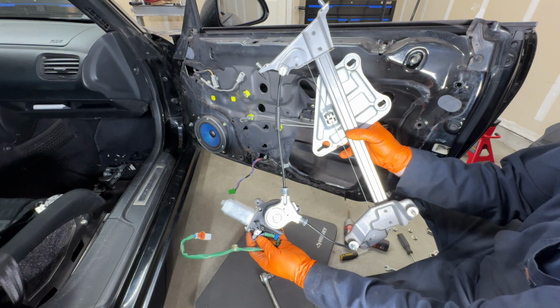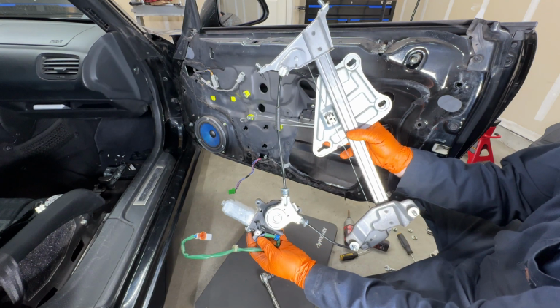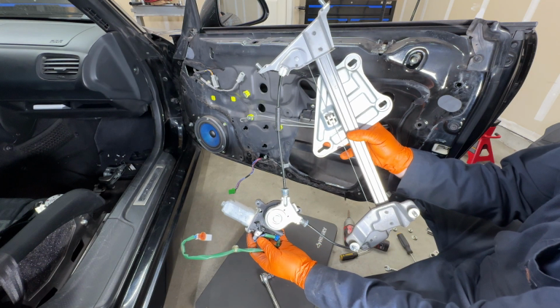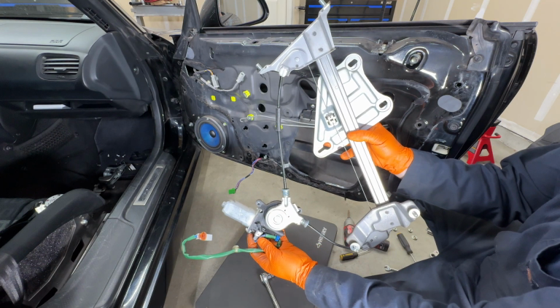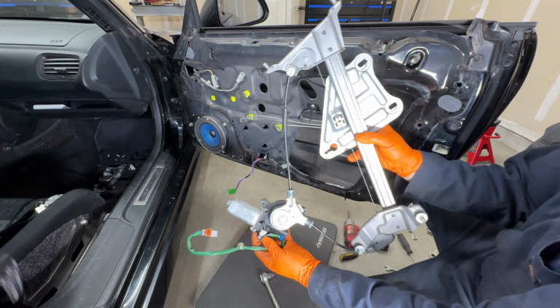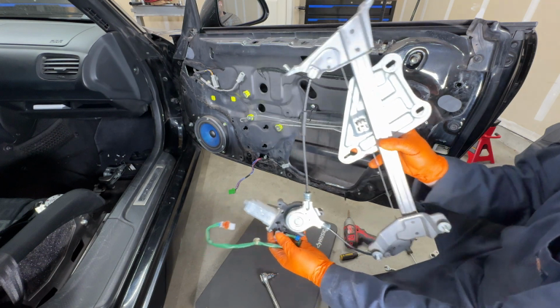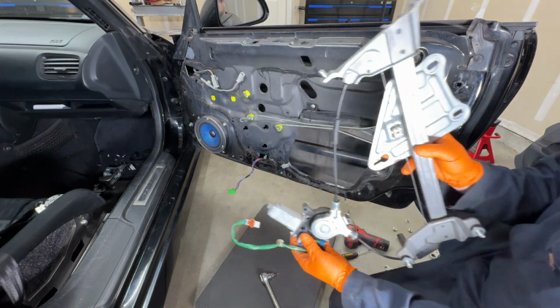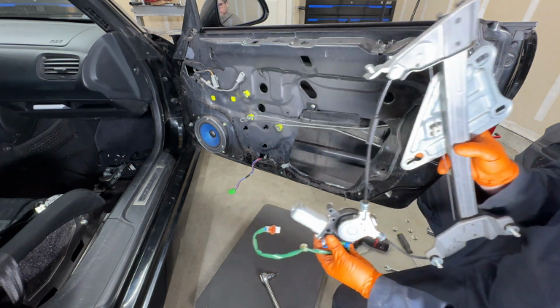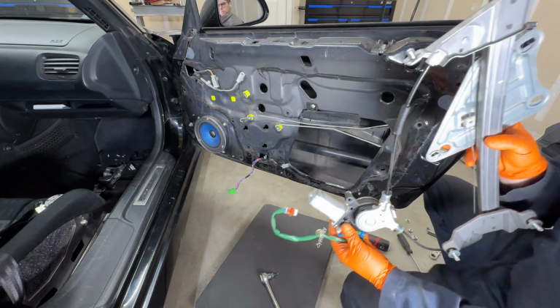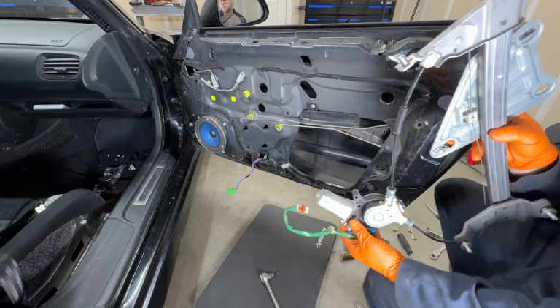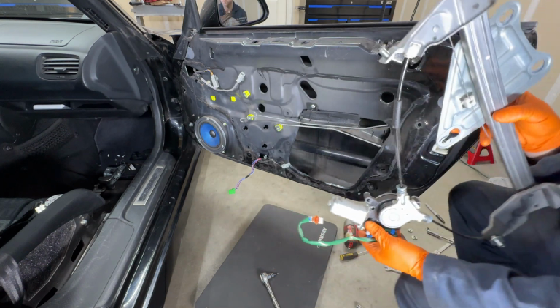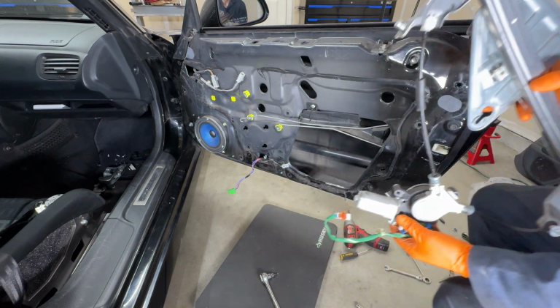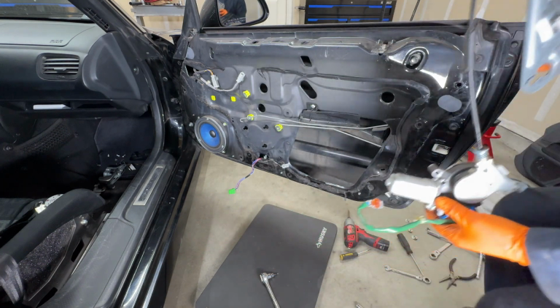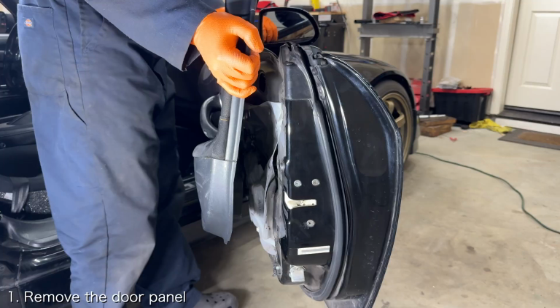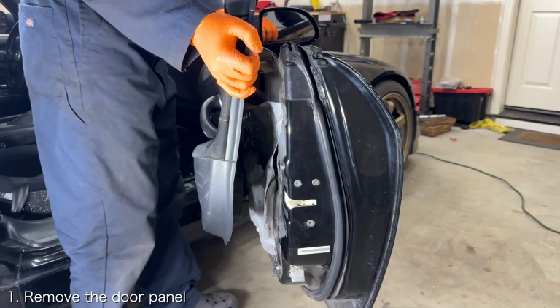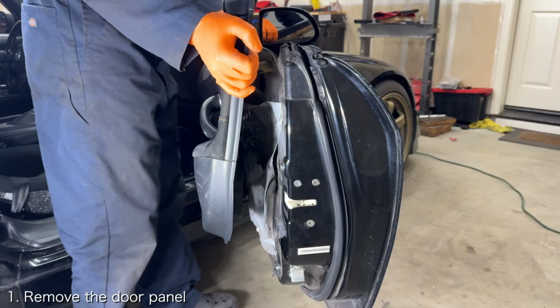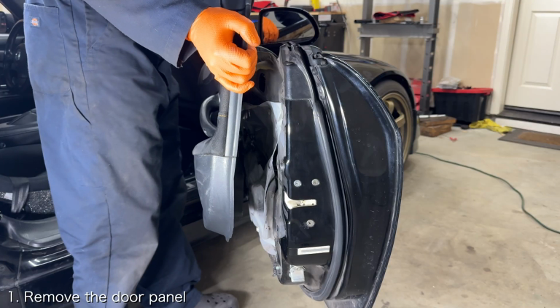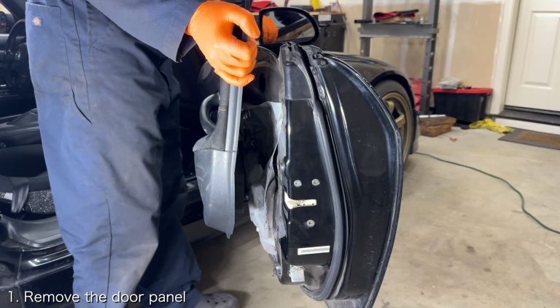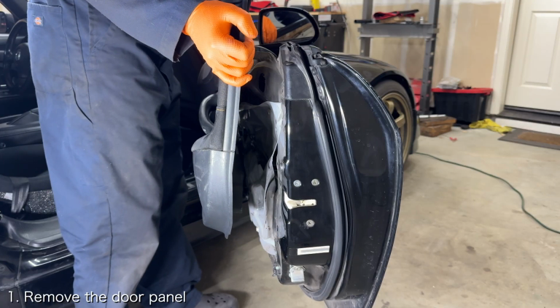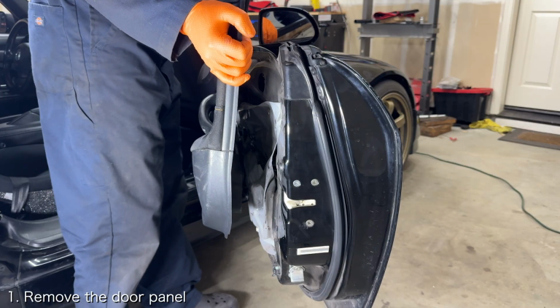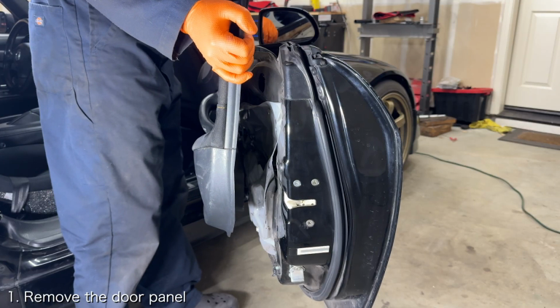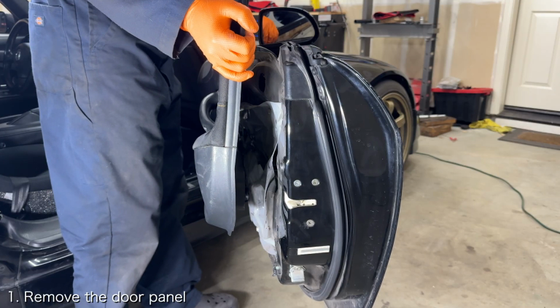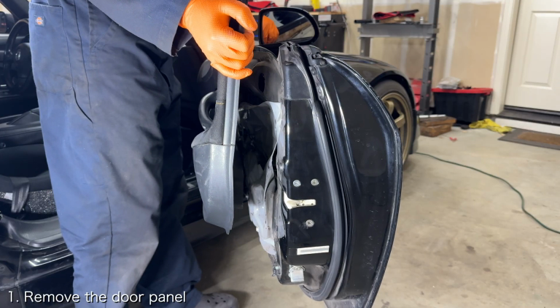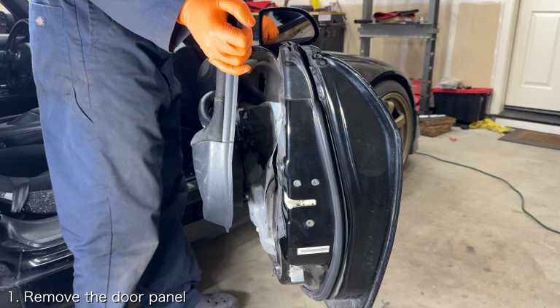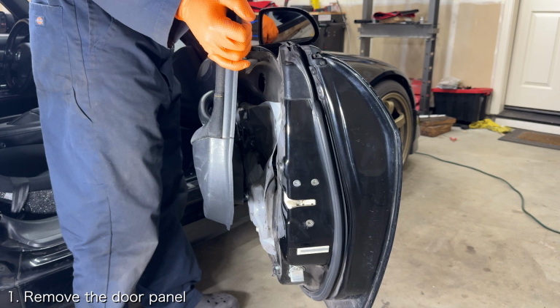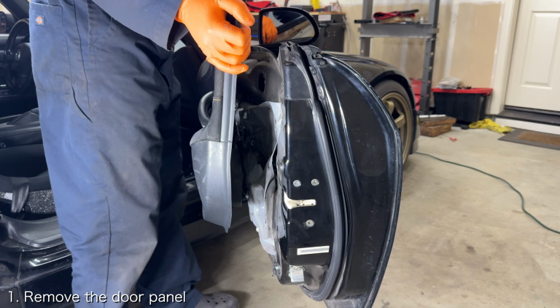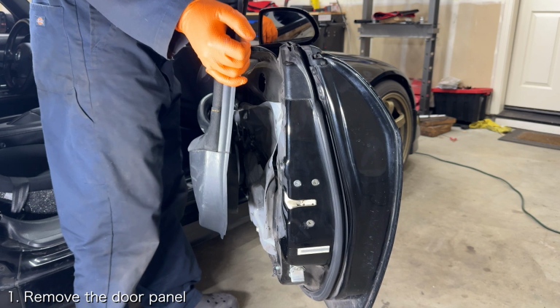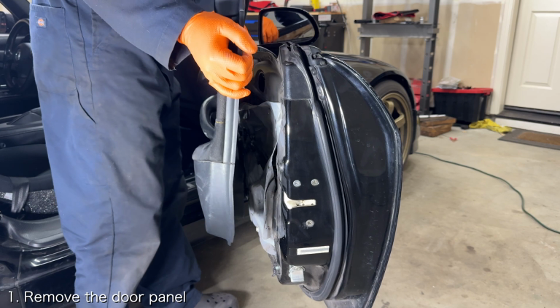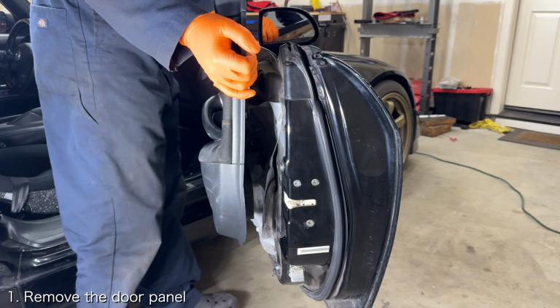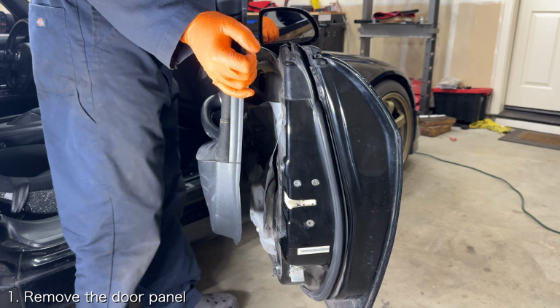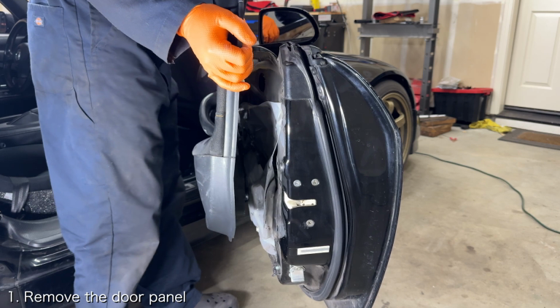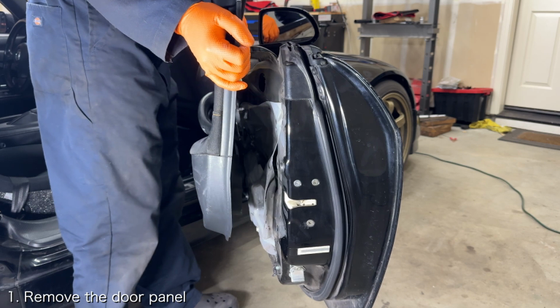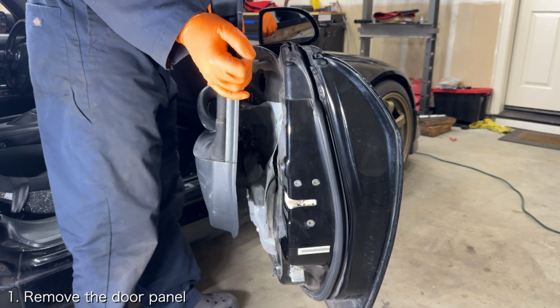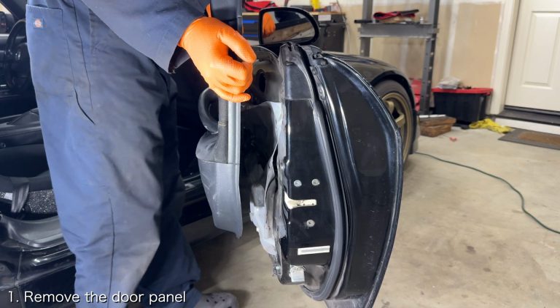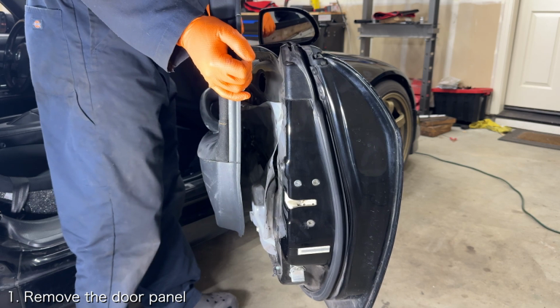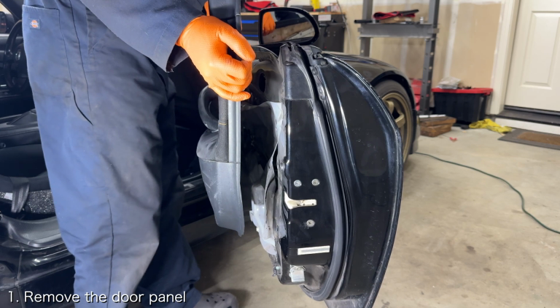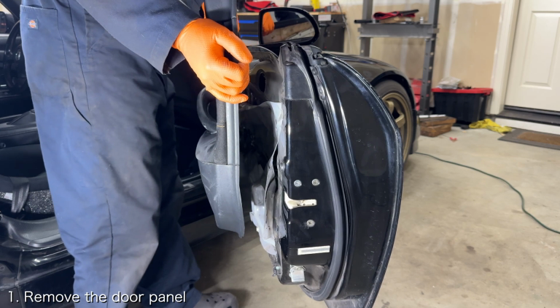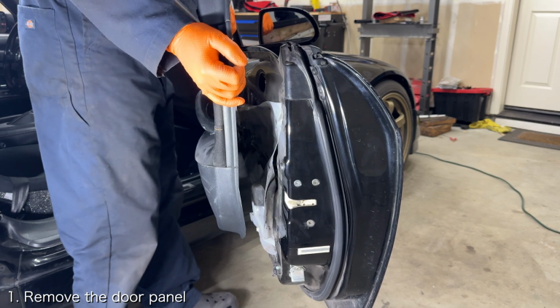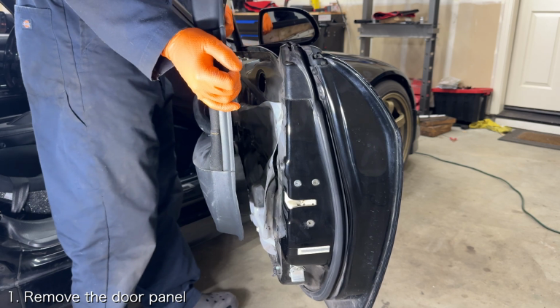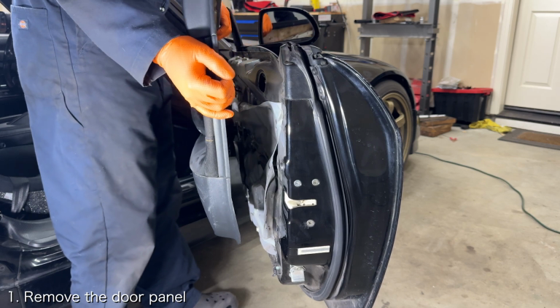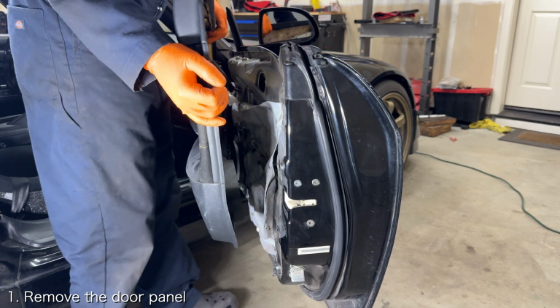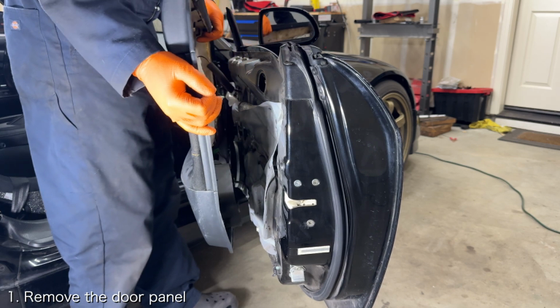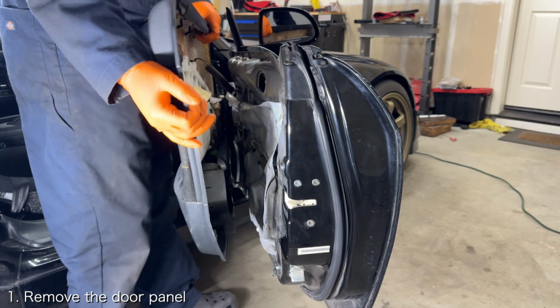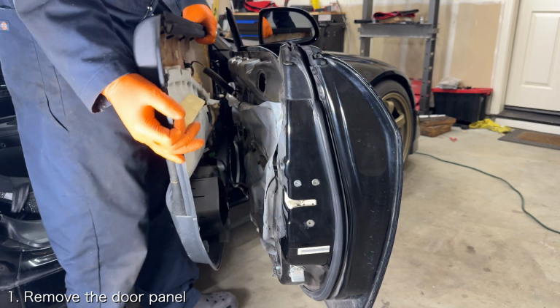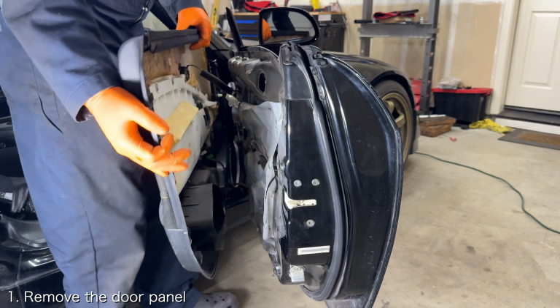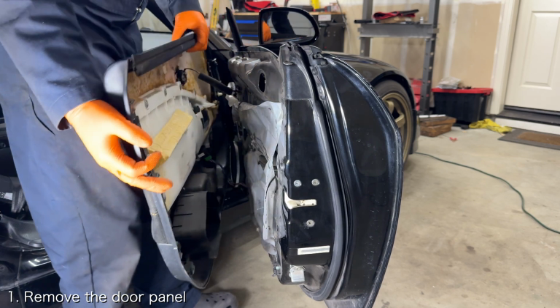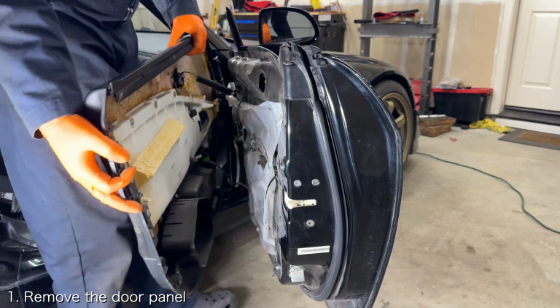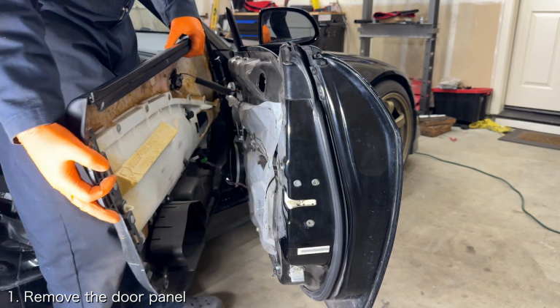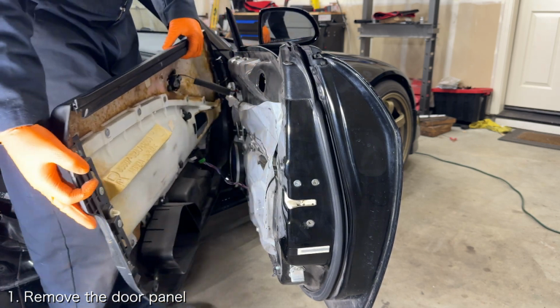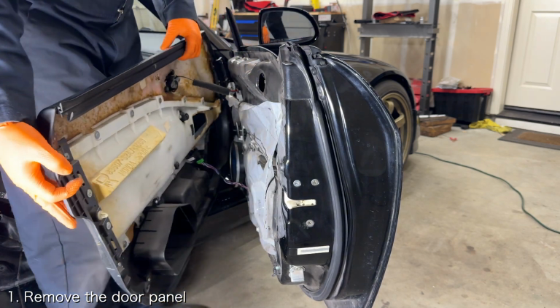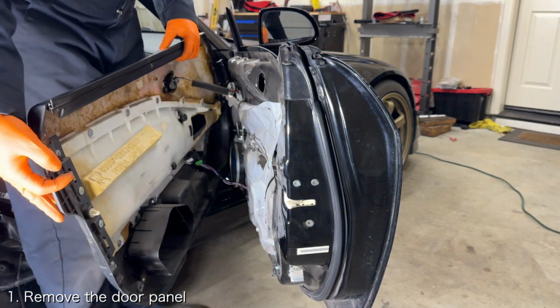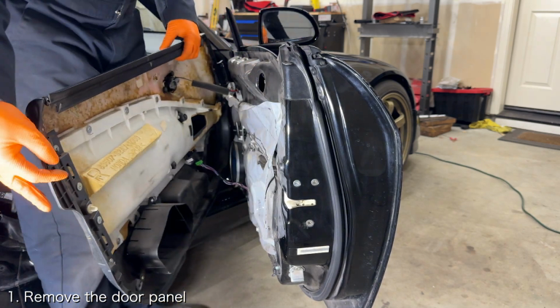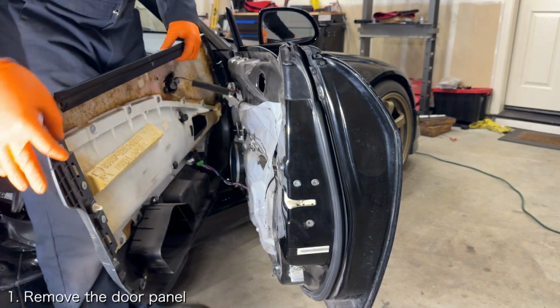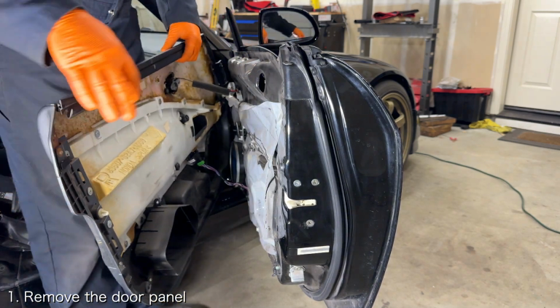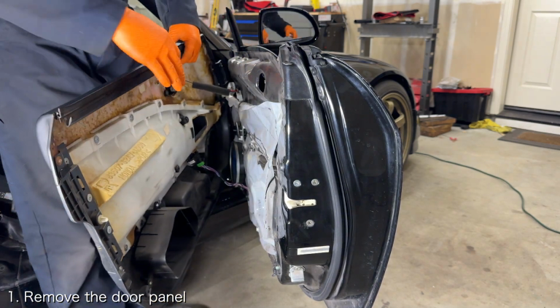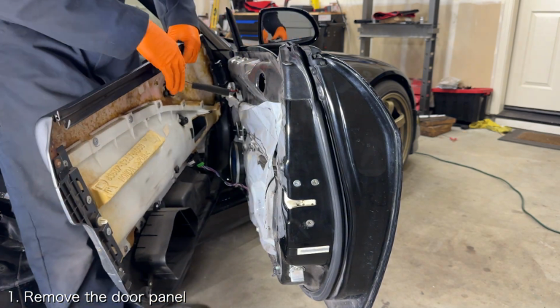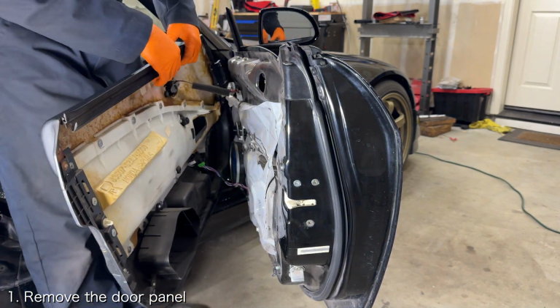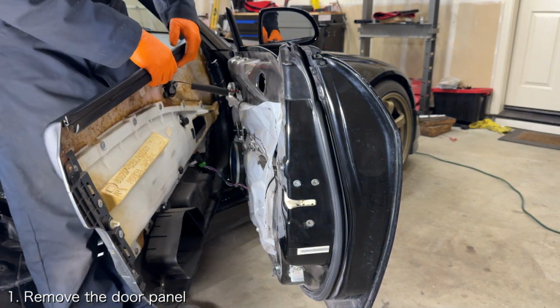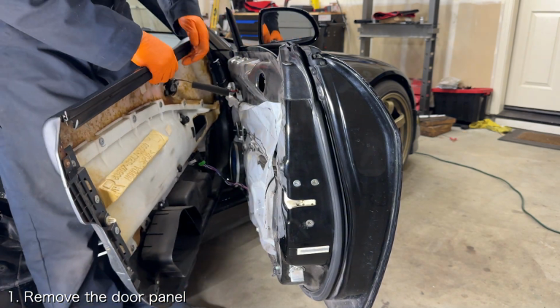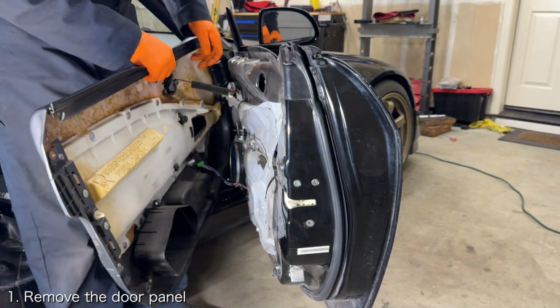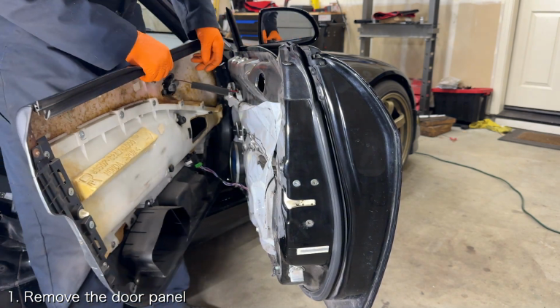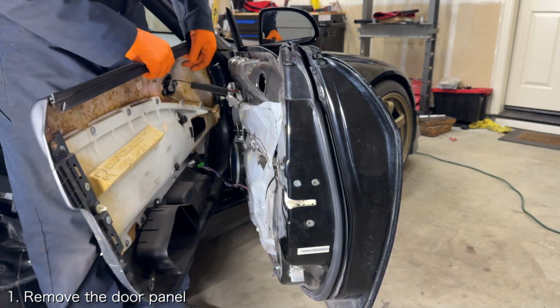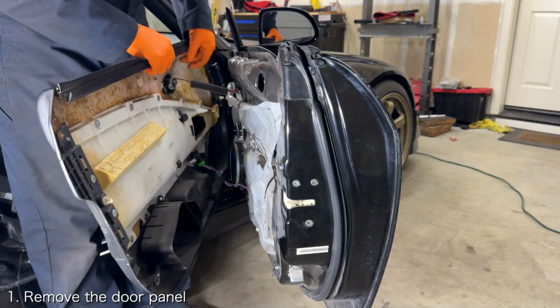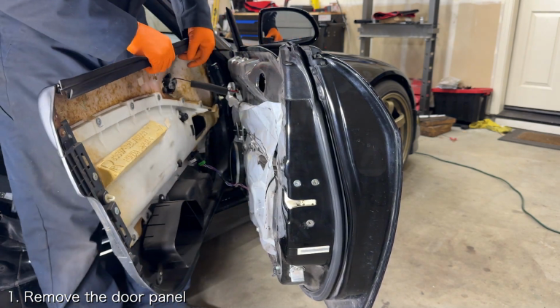Let's get to it. The first thing you want to do is remove the door panel. If you need help doing that, I've got videos that will be linked down below.